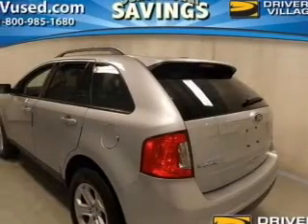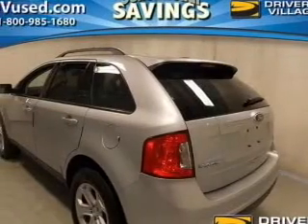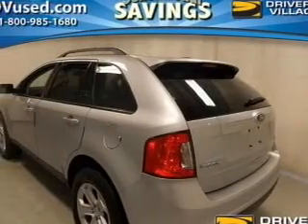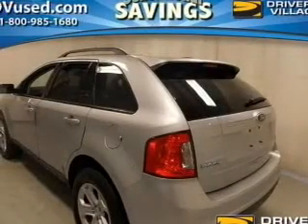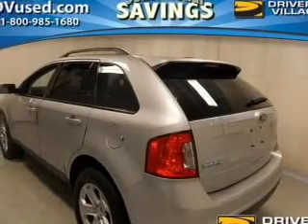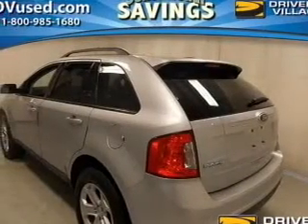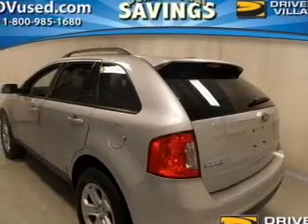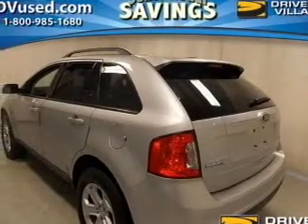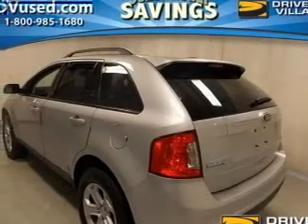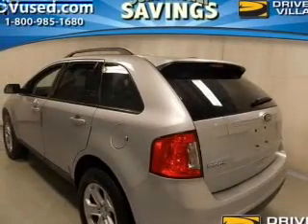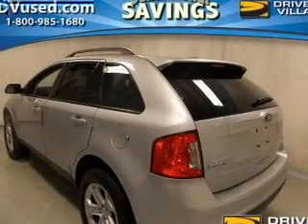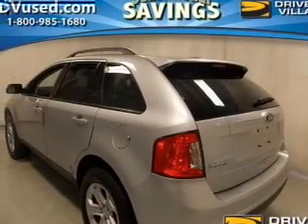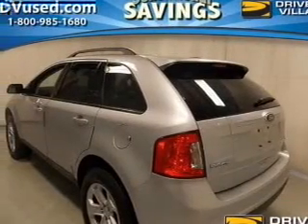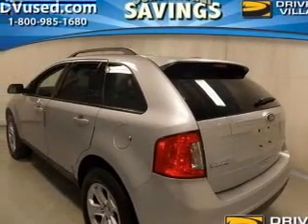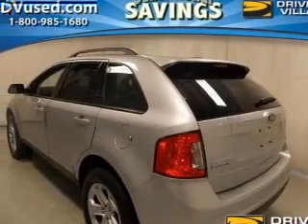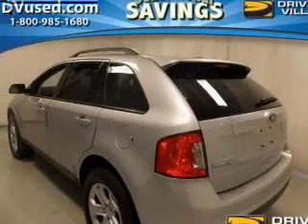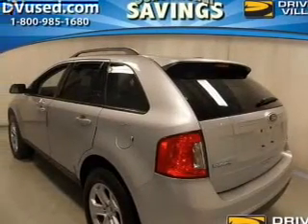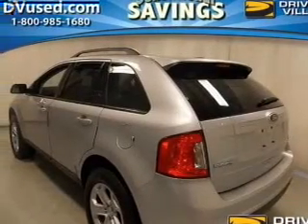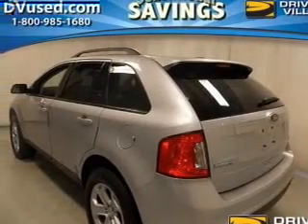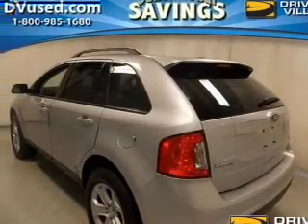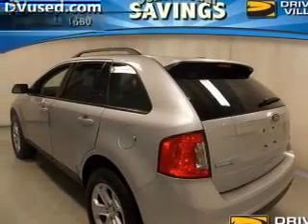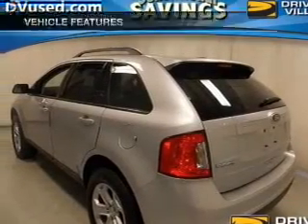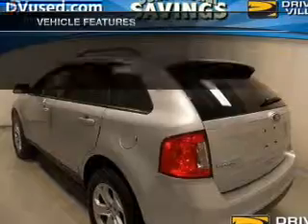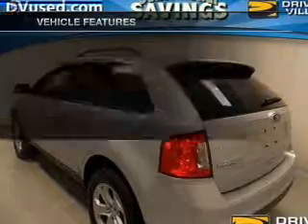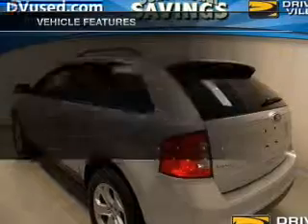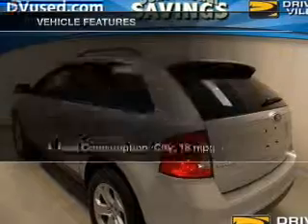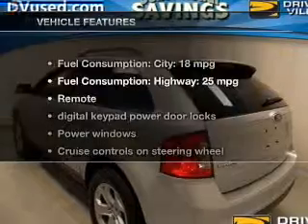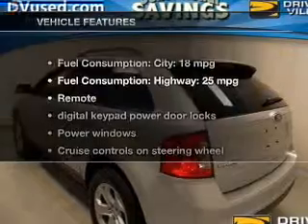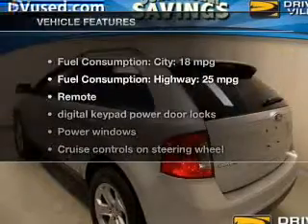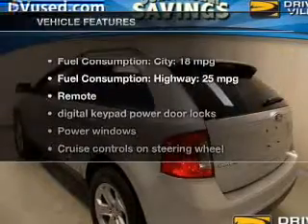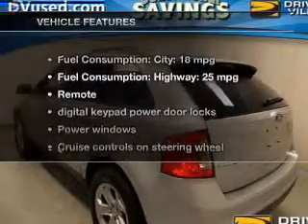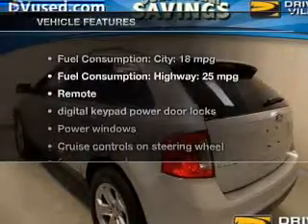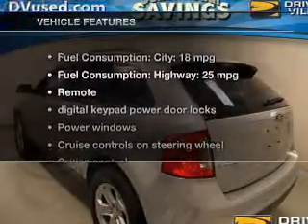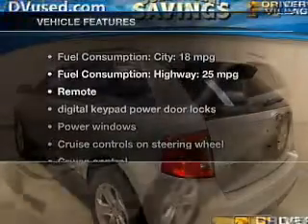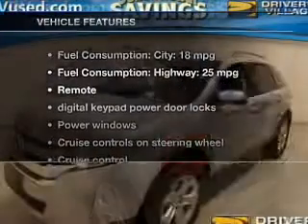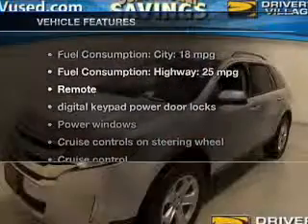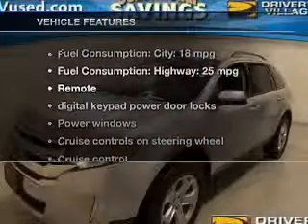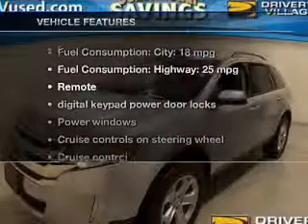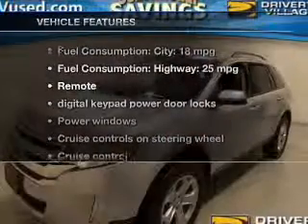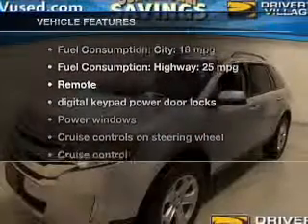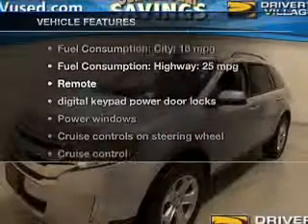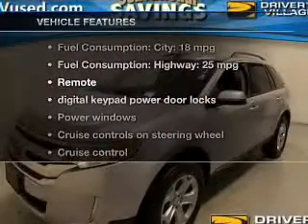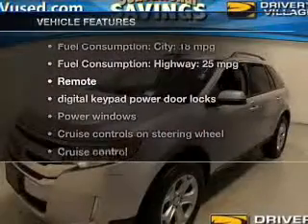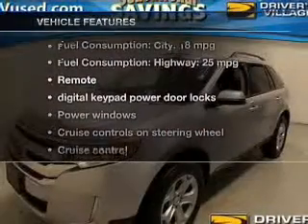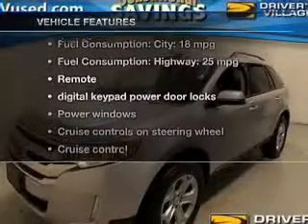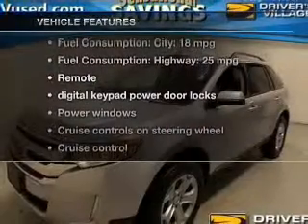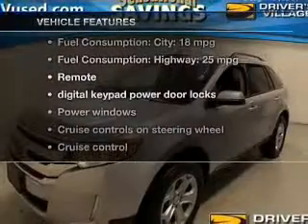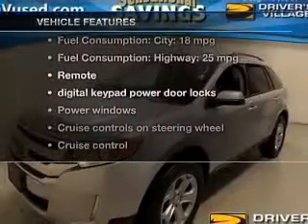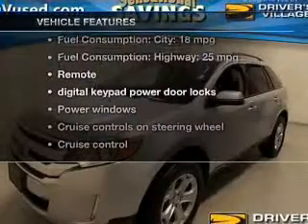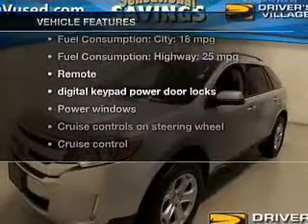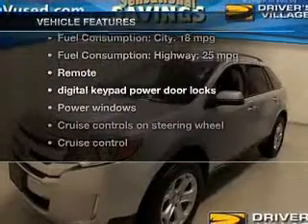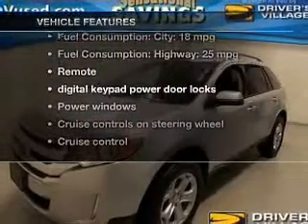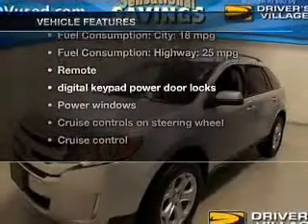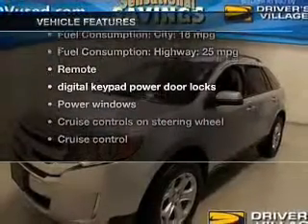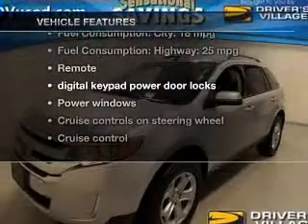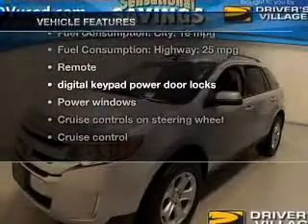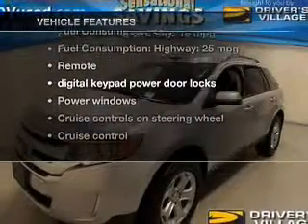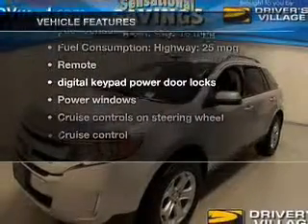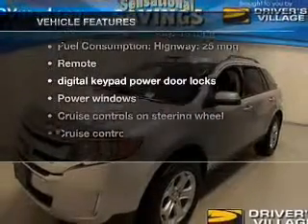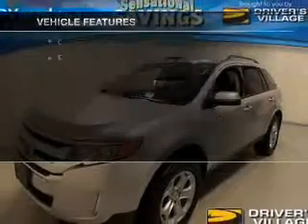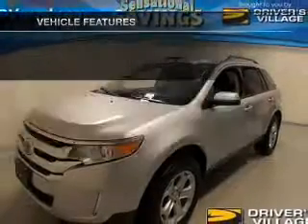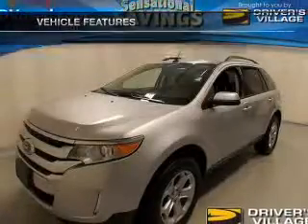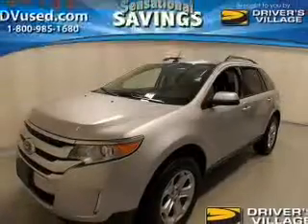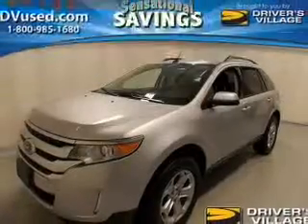Brakes safely with the anti-lock braking system. And with these notable features, you won't want to miss out on the opportunity to own this amazing ride.